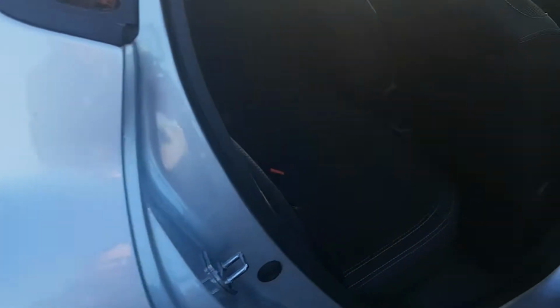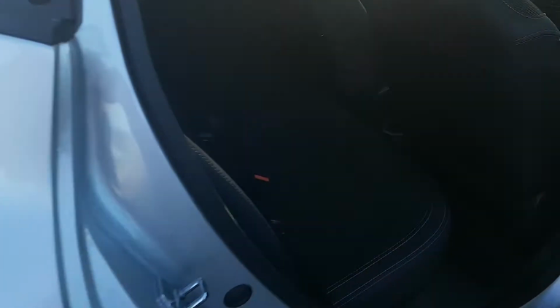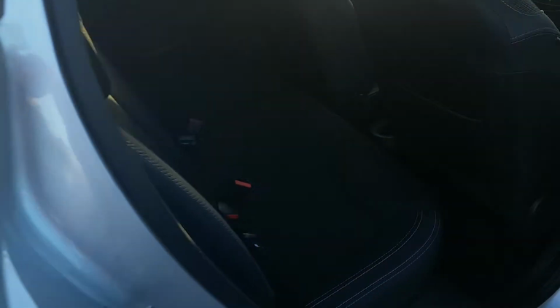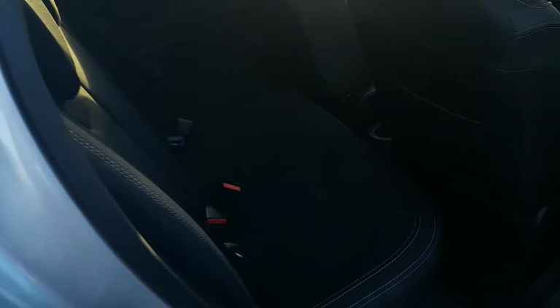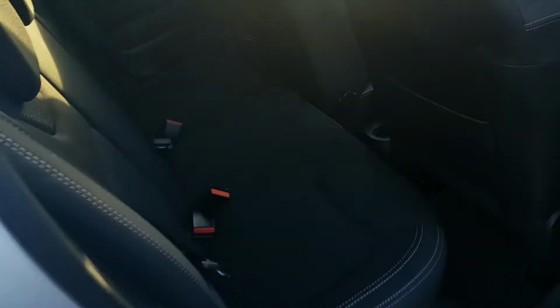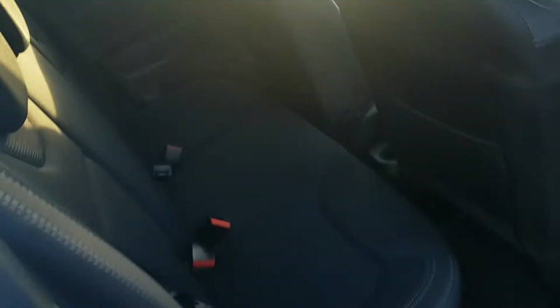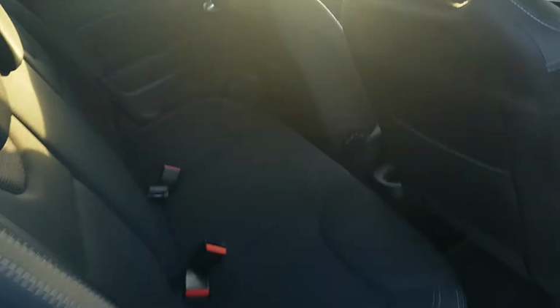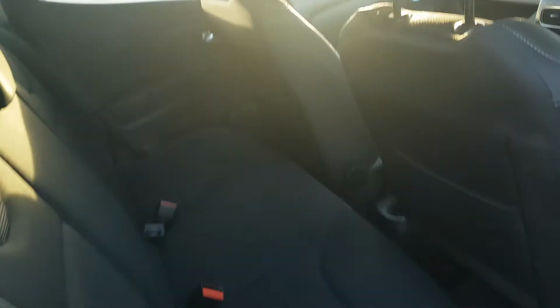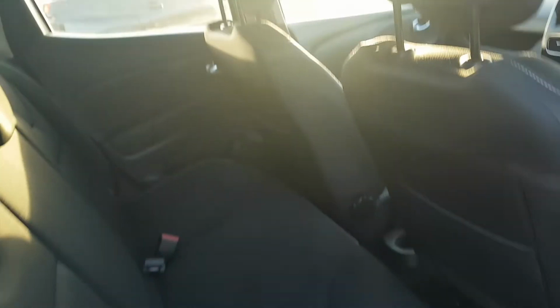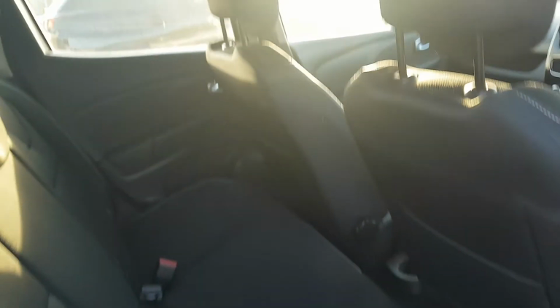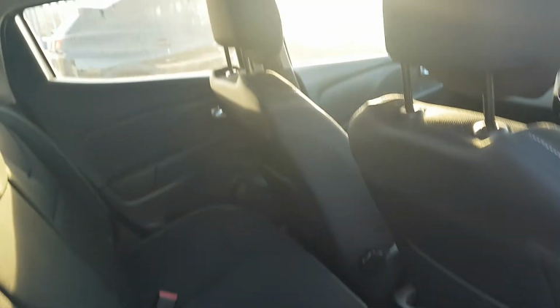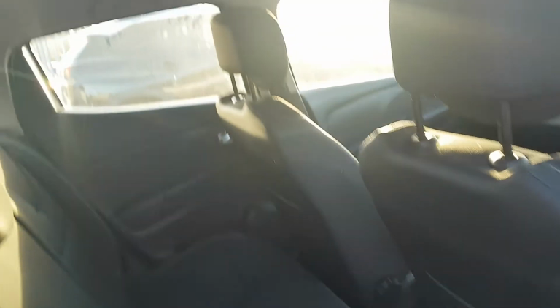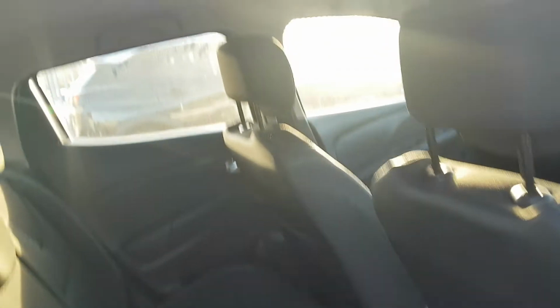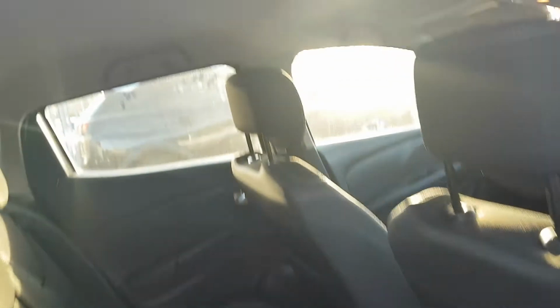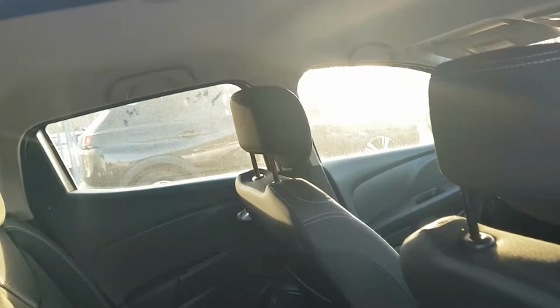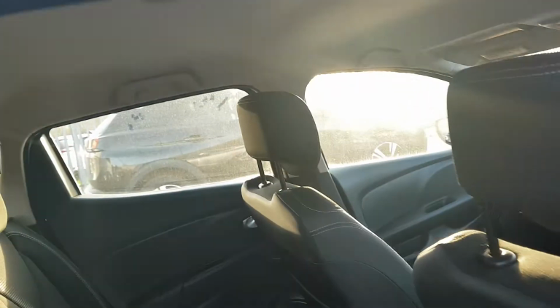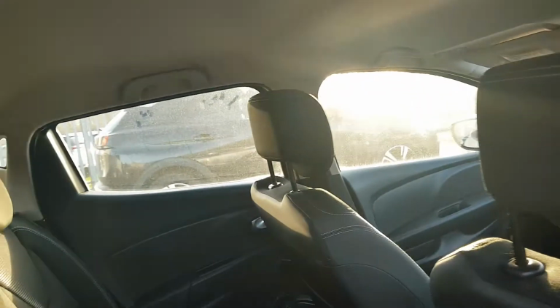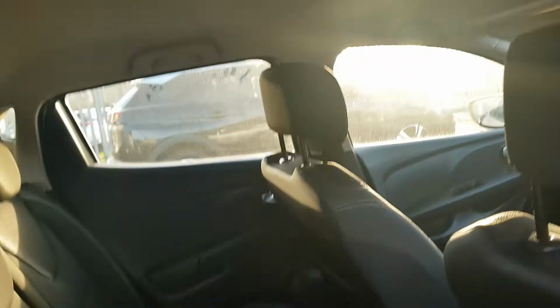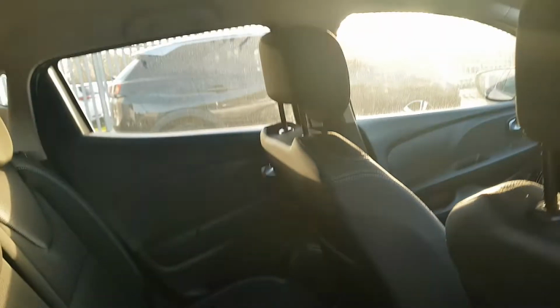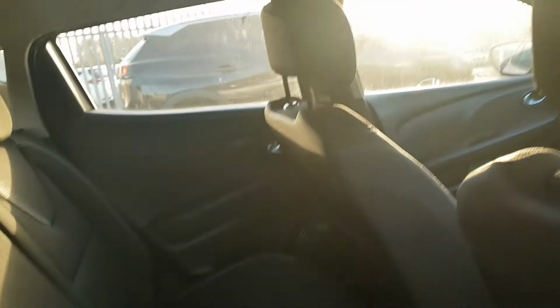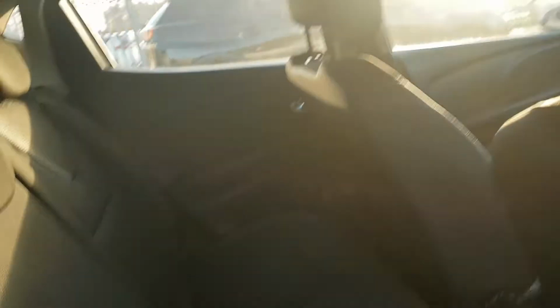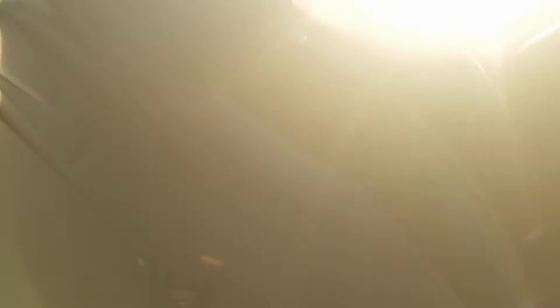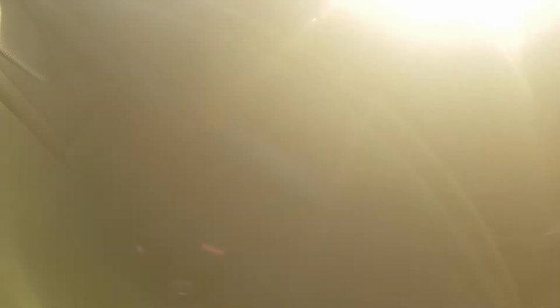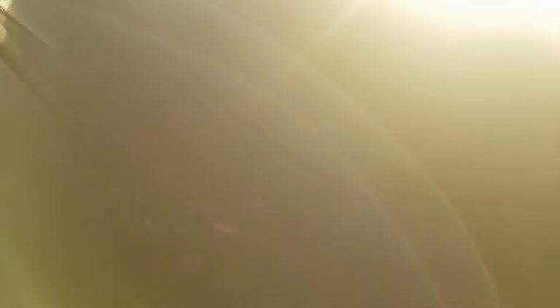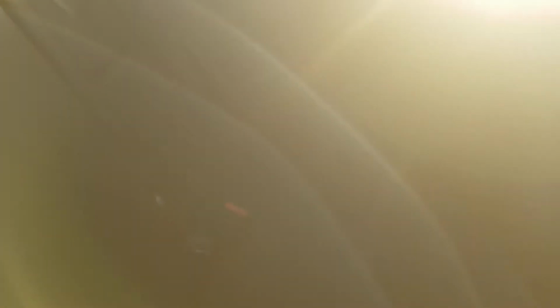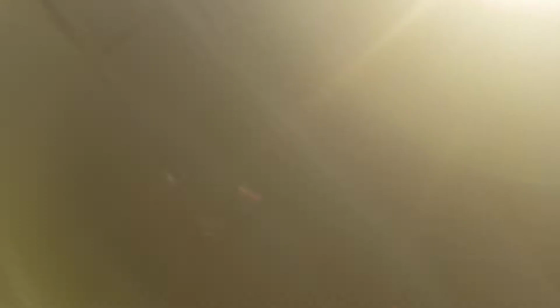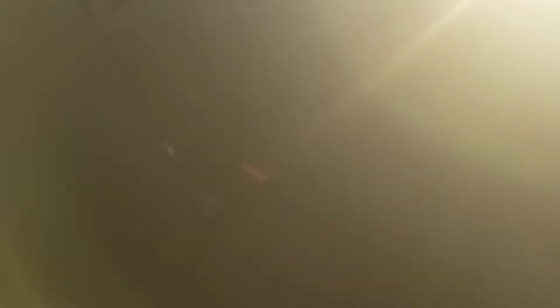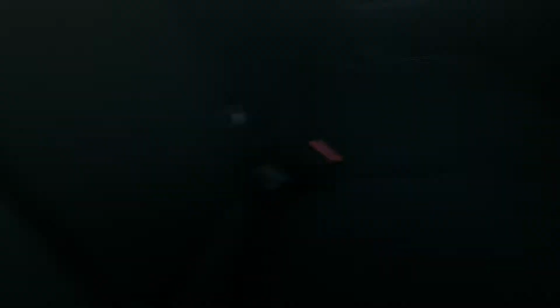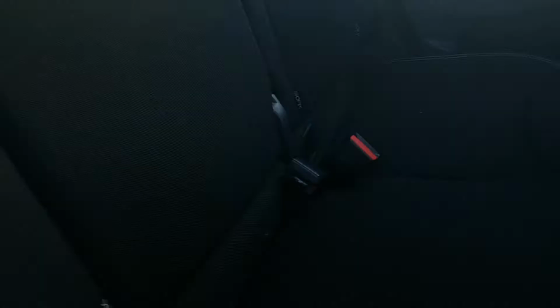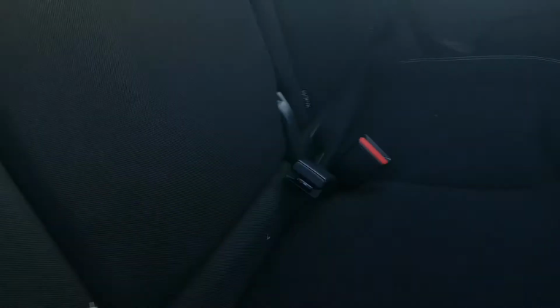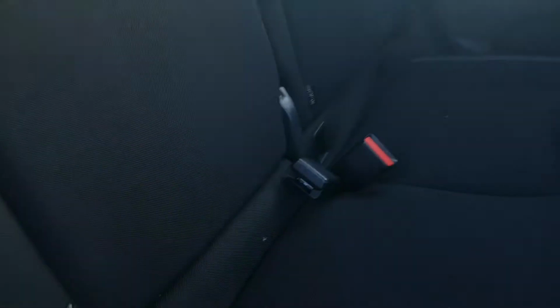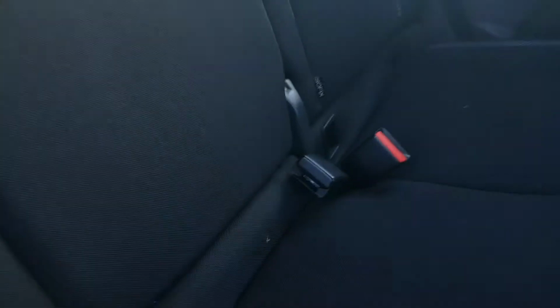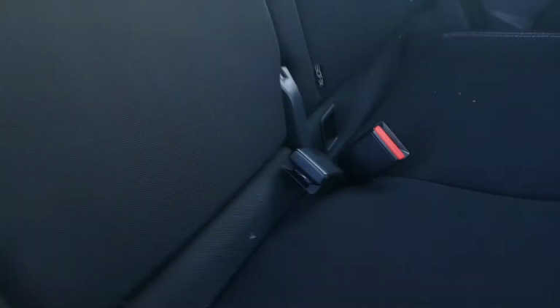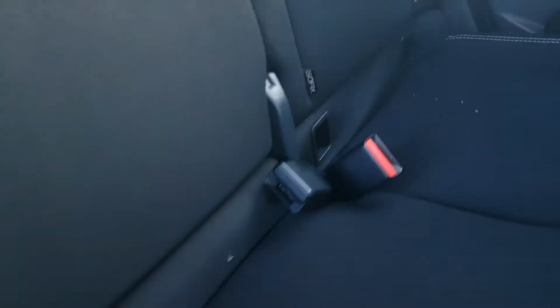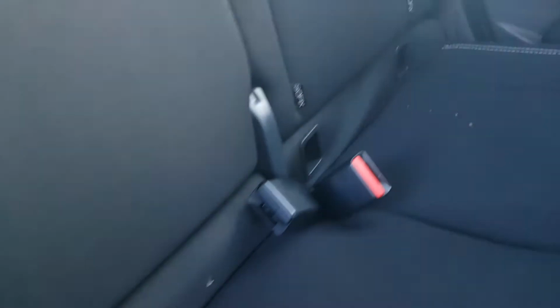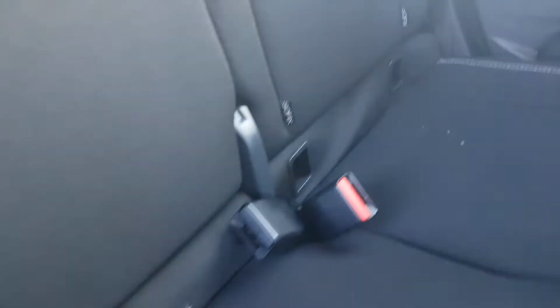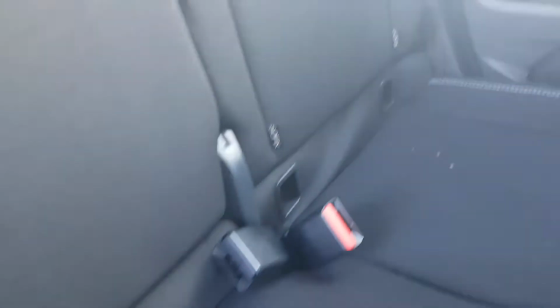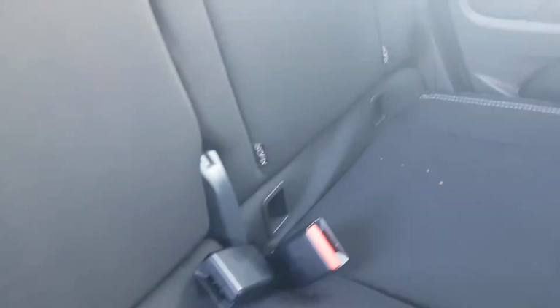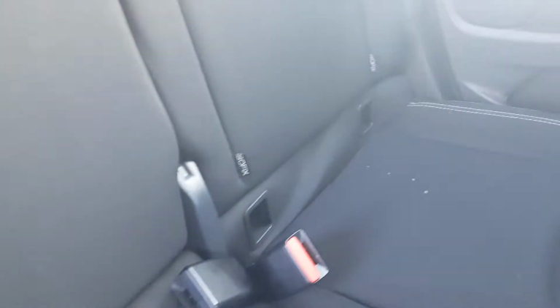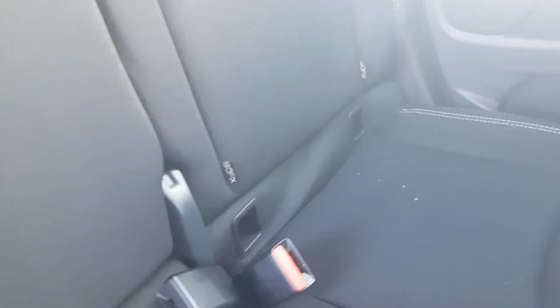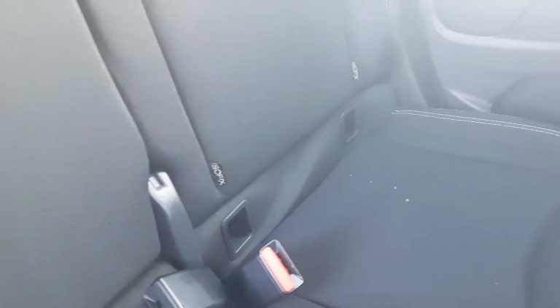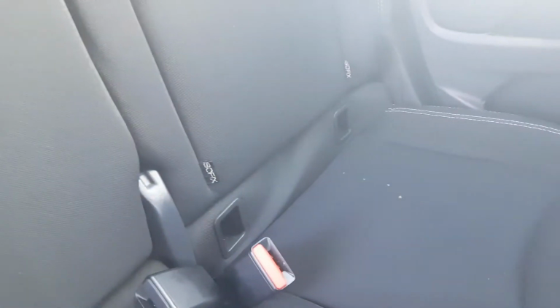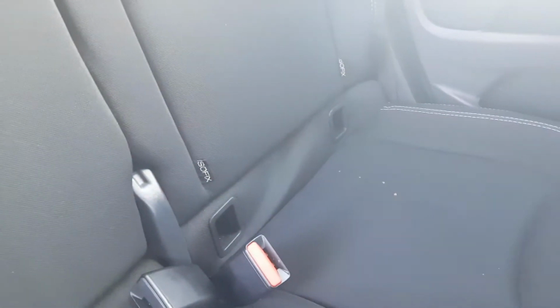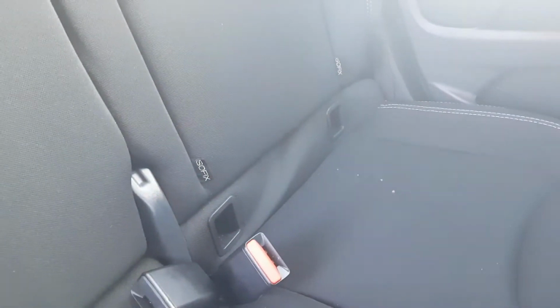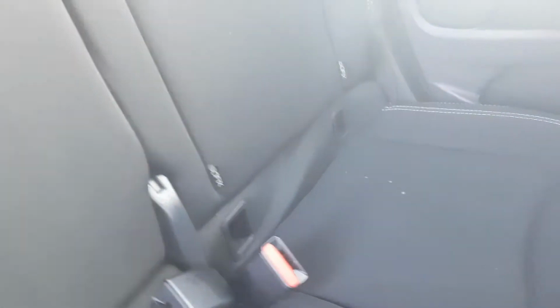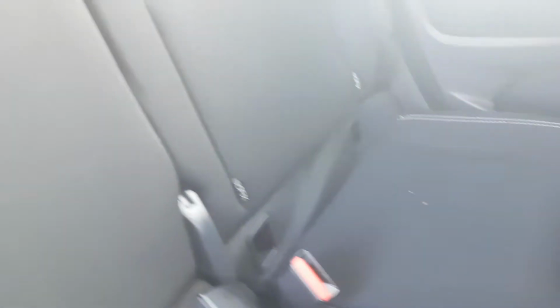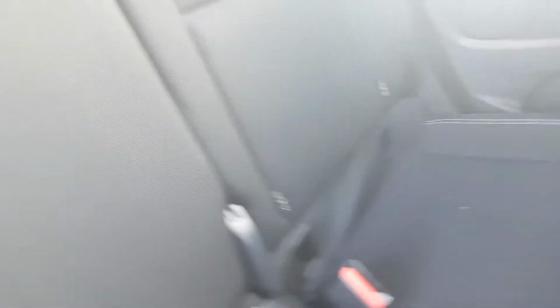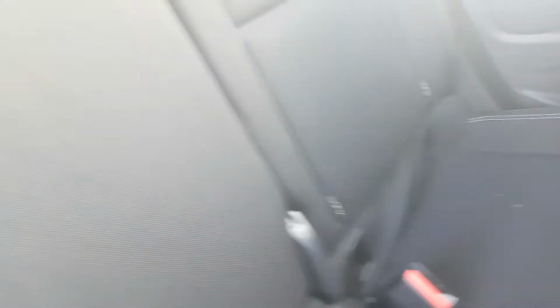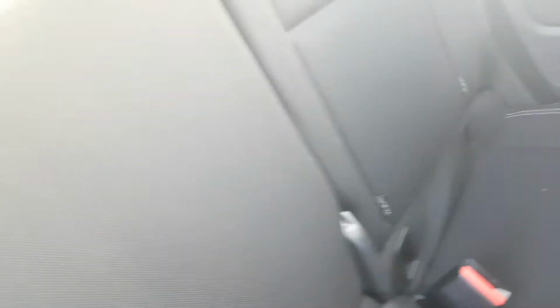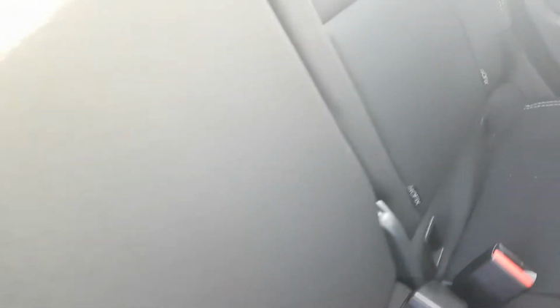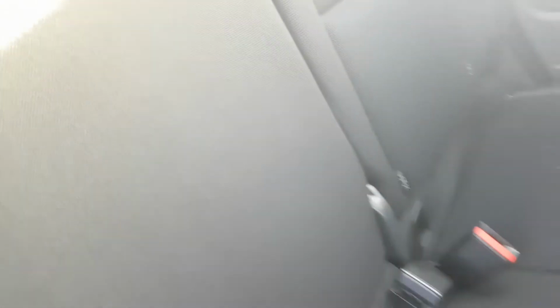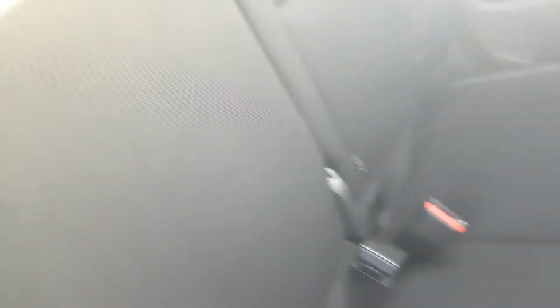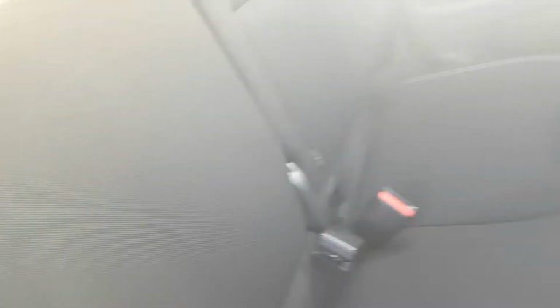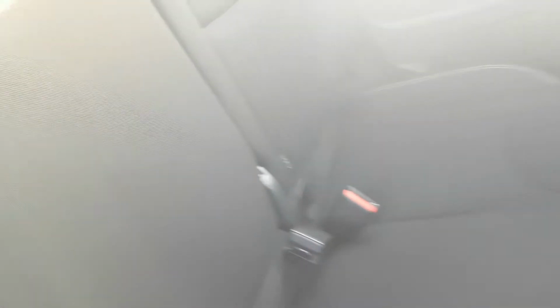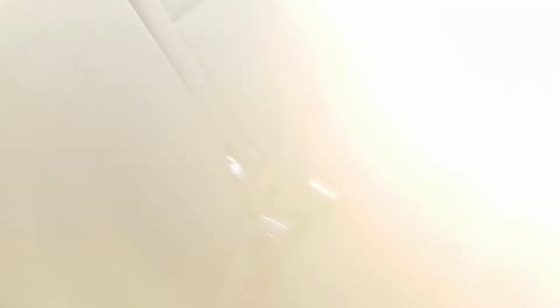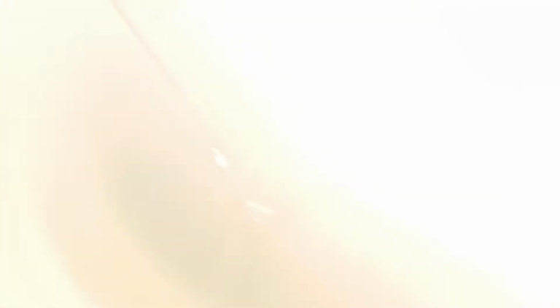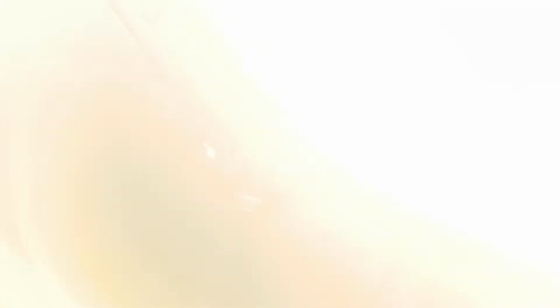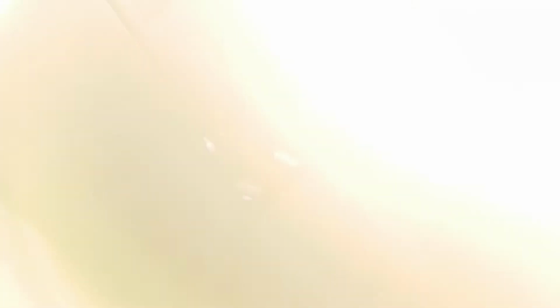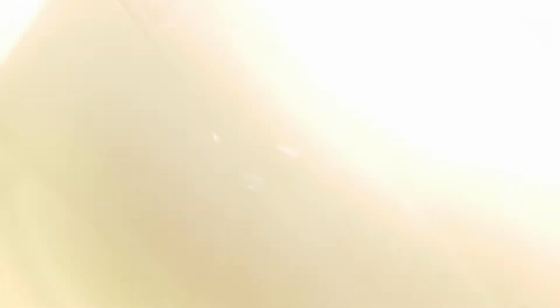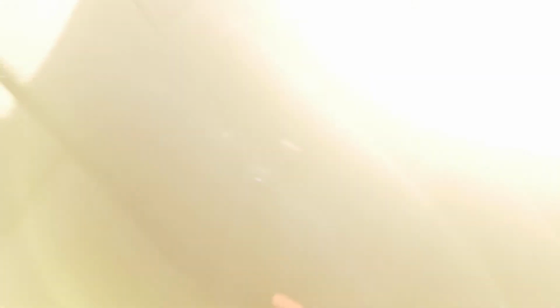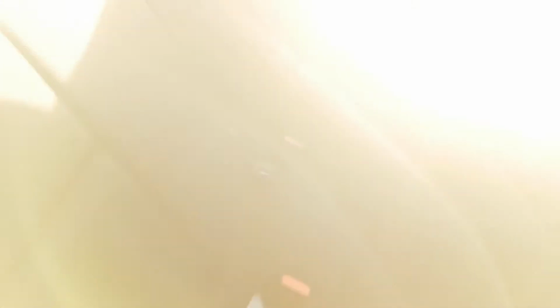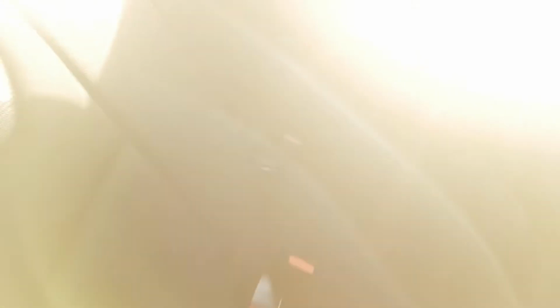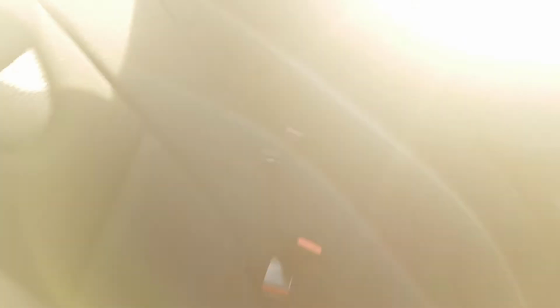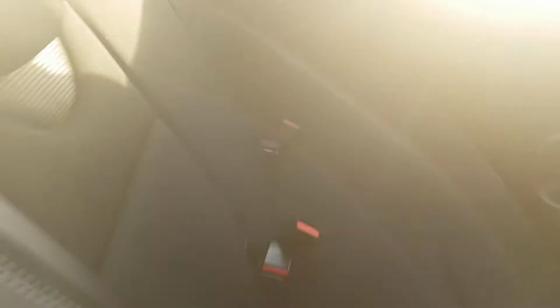I'll just take us into the back now. As you can see, loads of headroom in the back. You have your ISOFIX connections and your three outer seat belts.